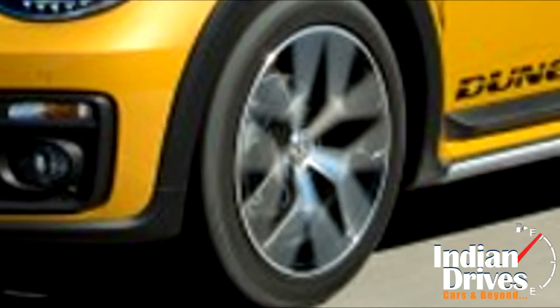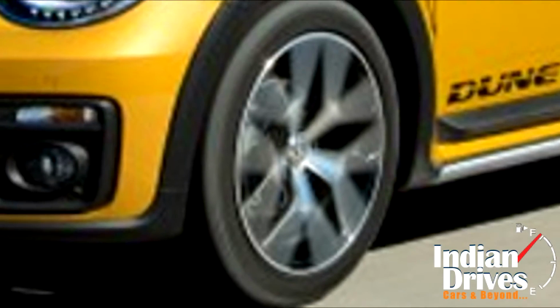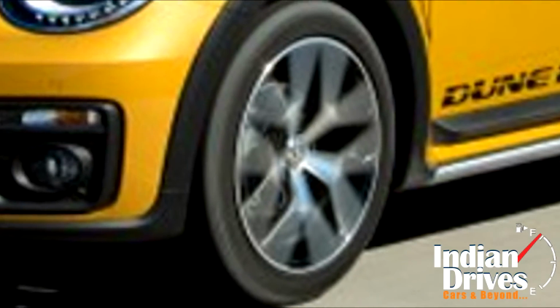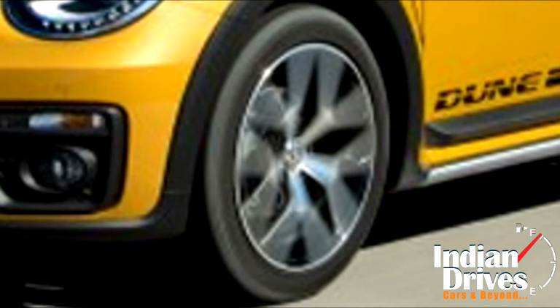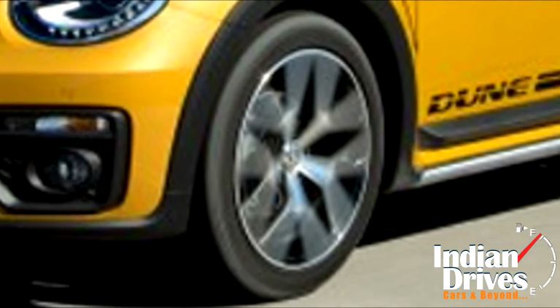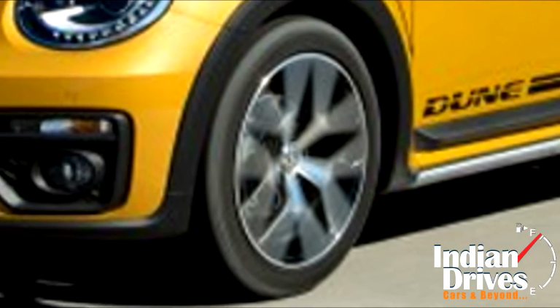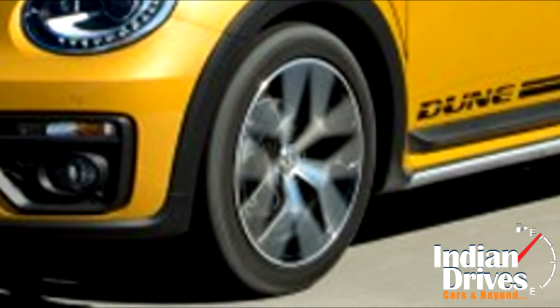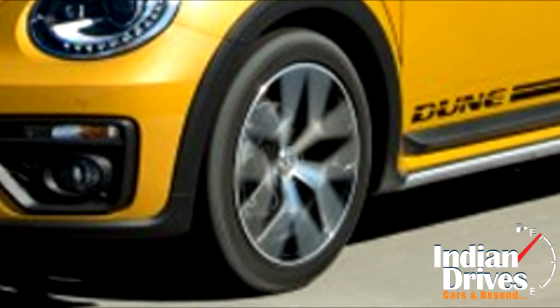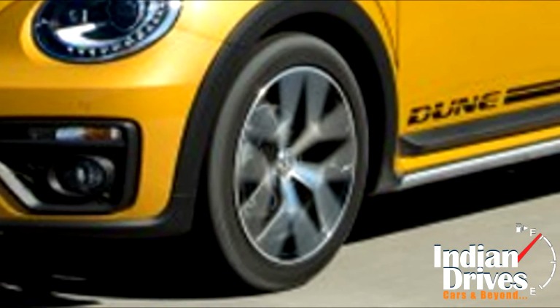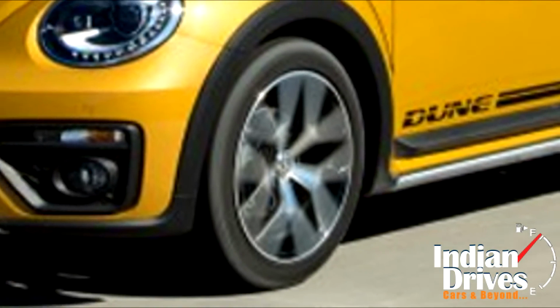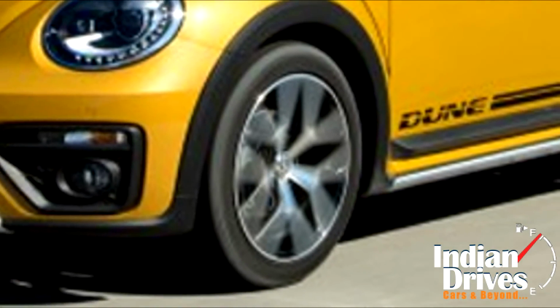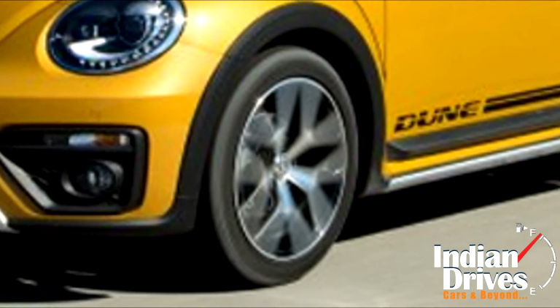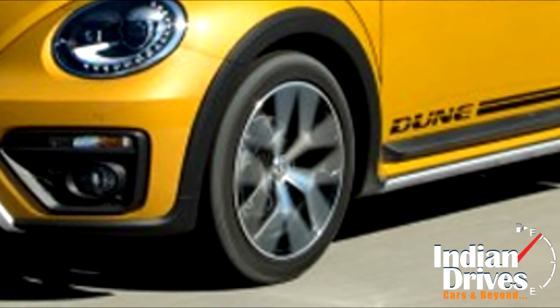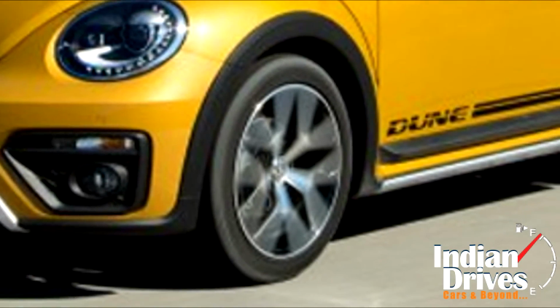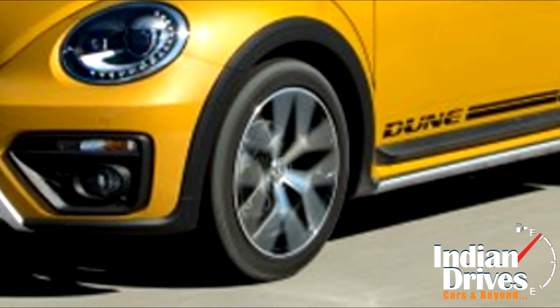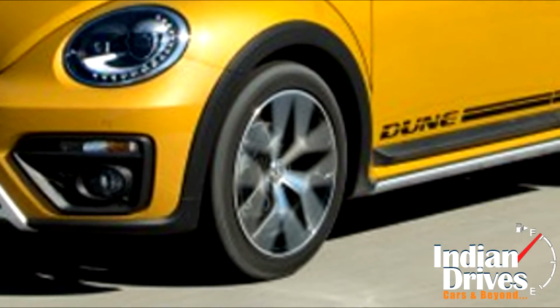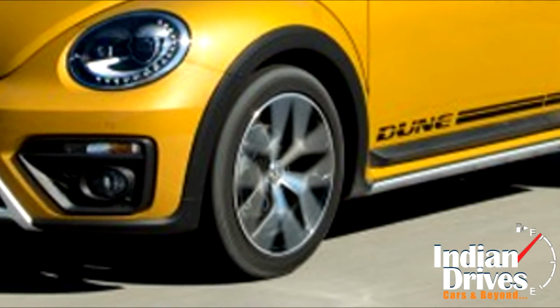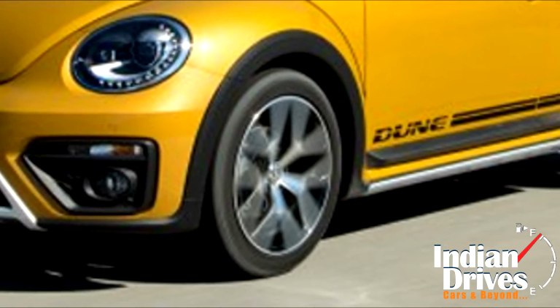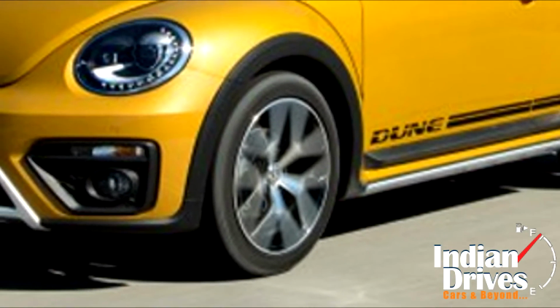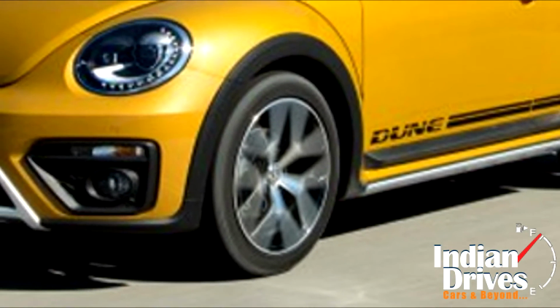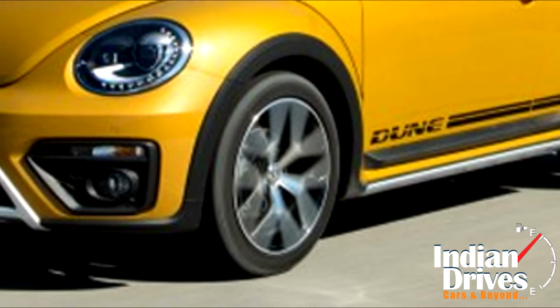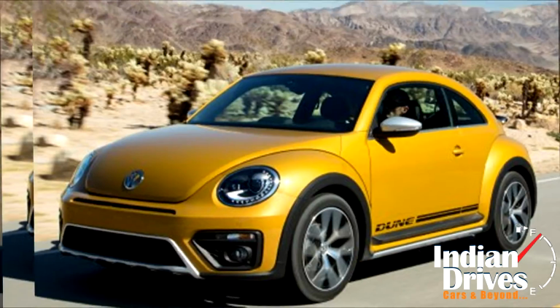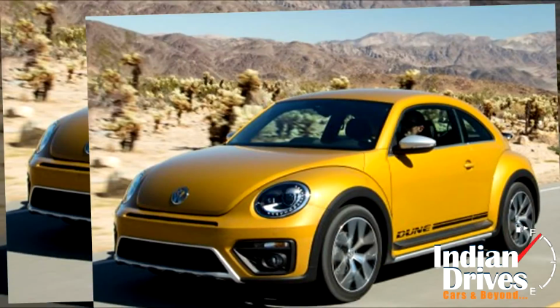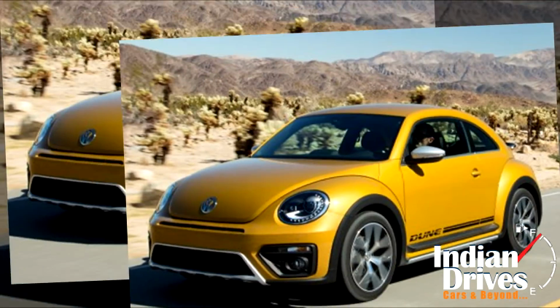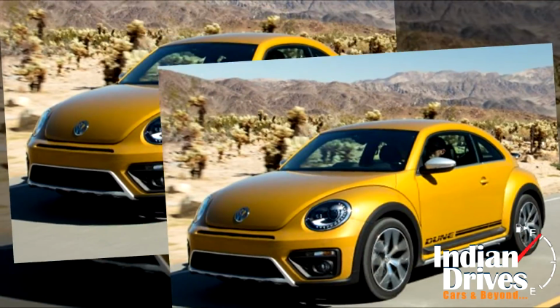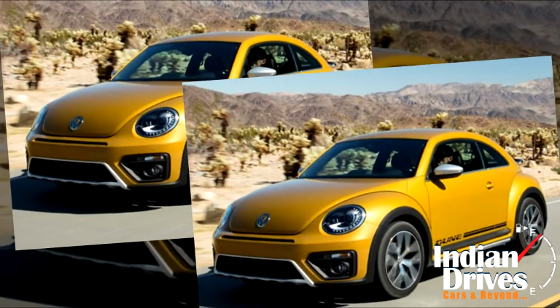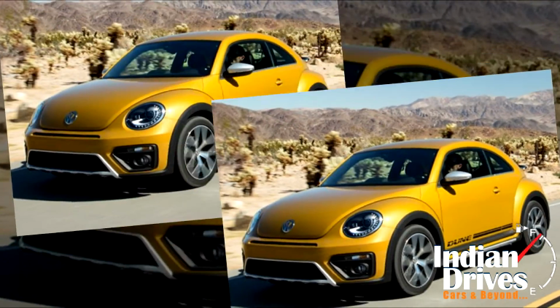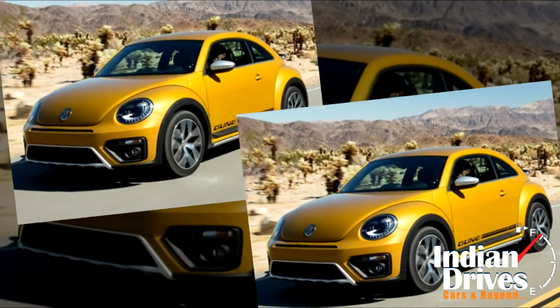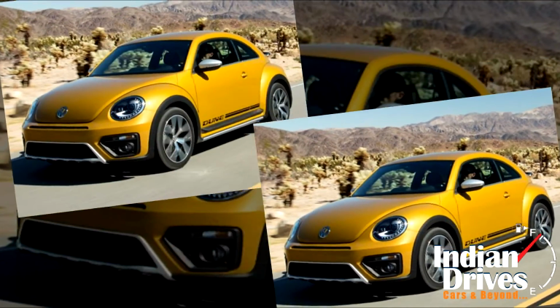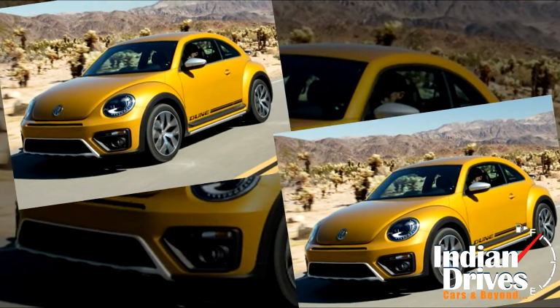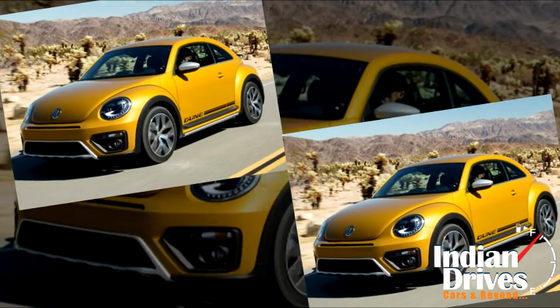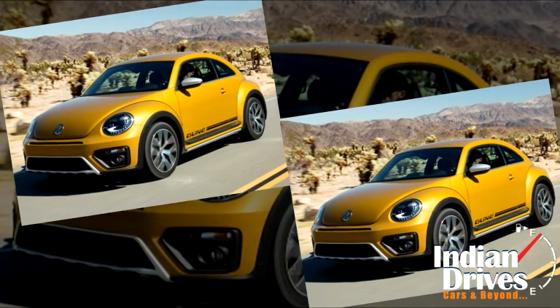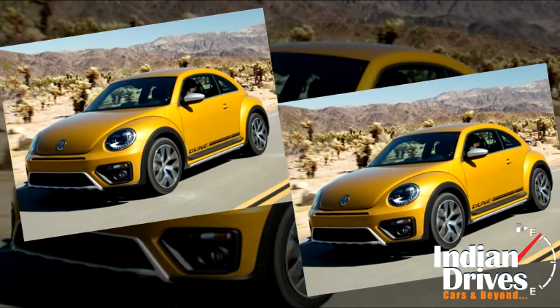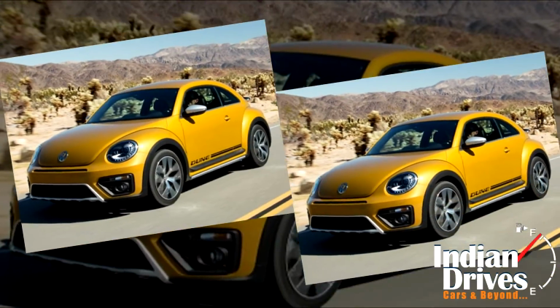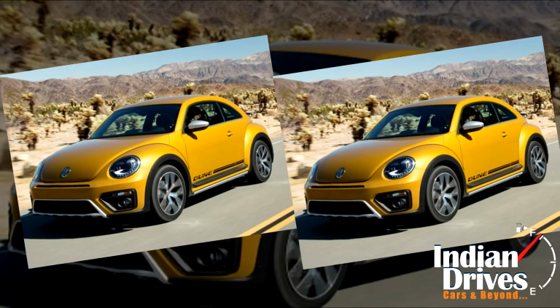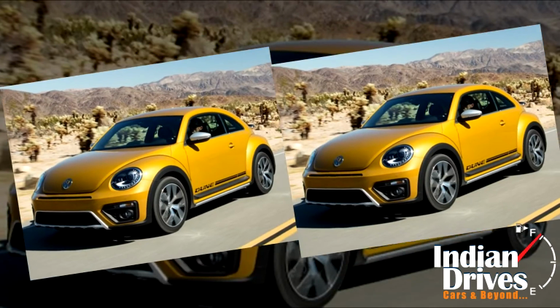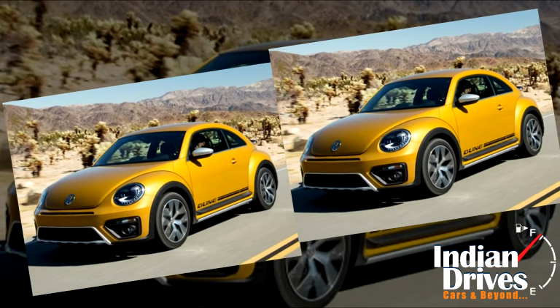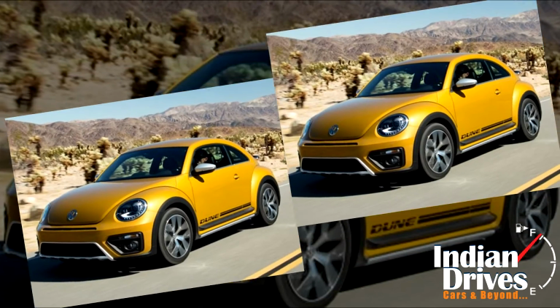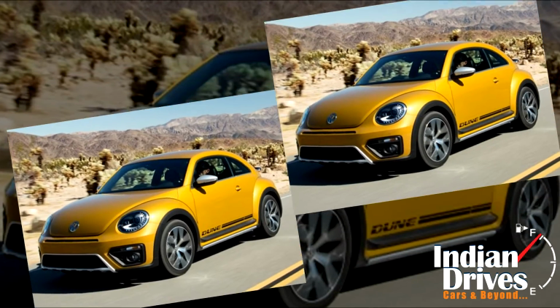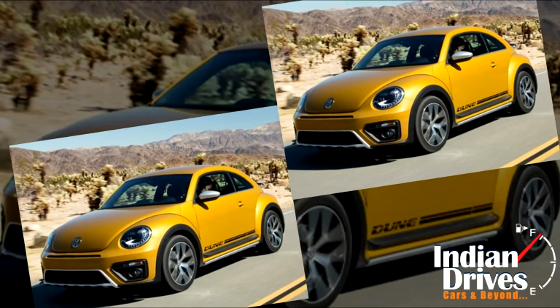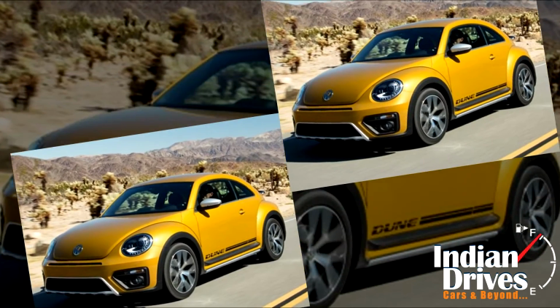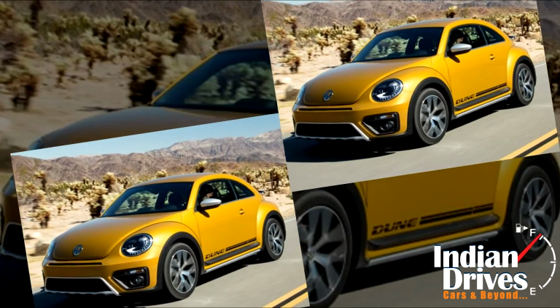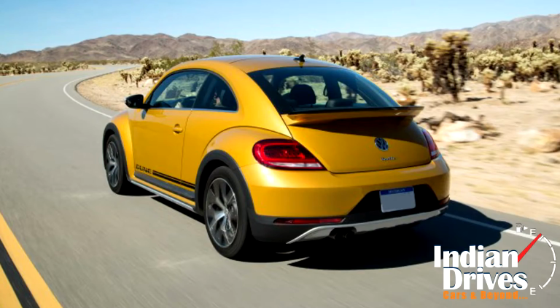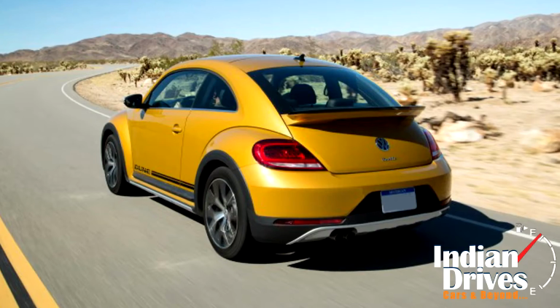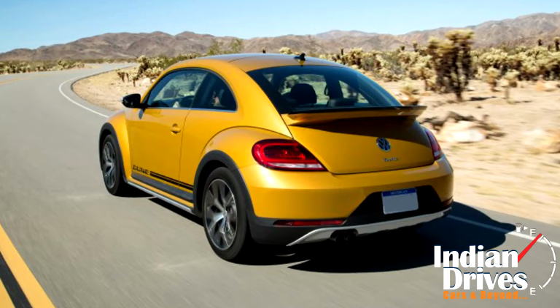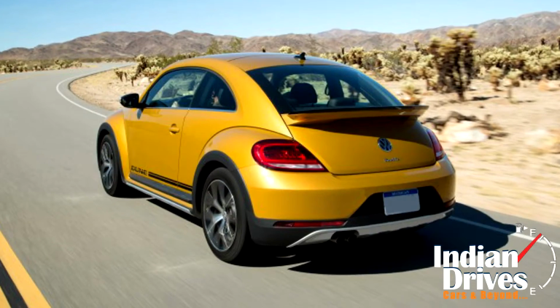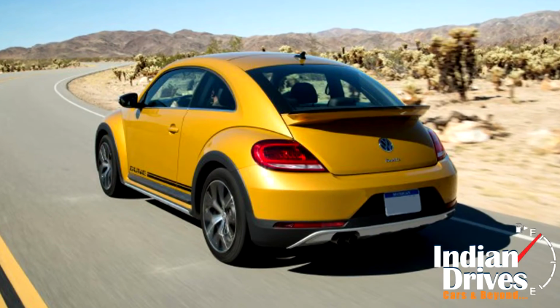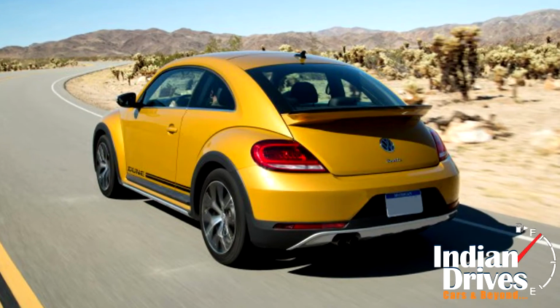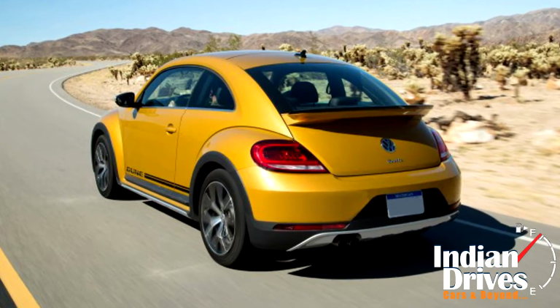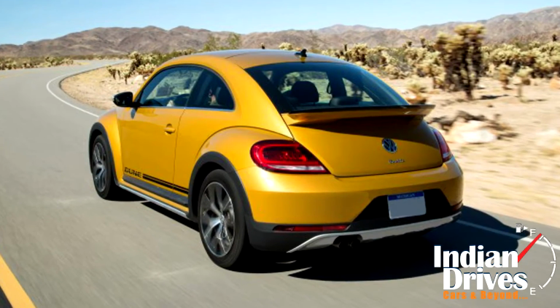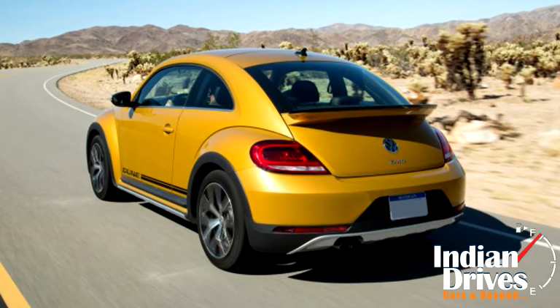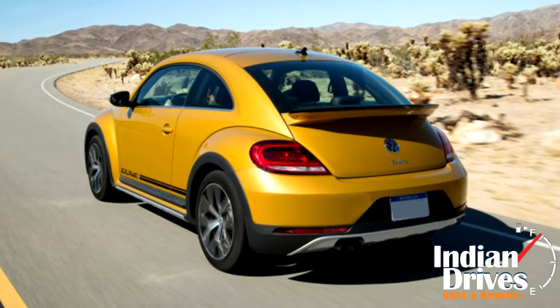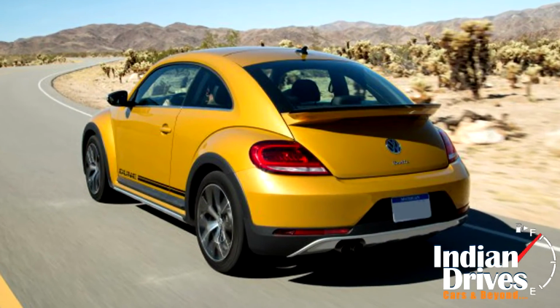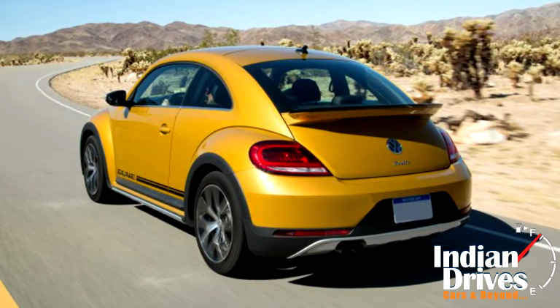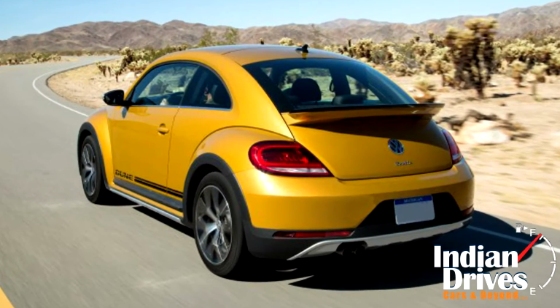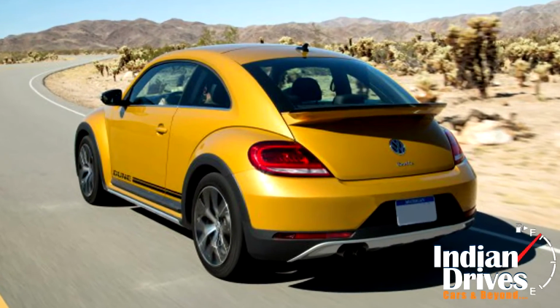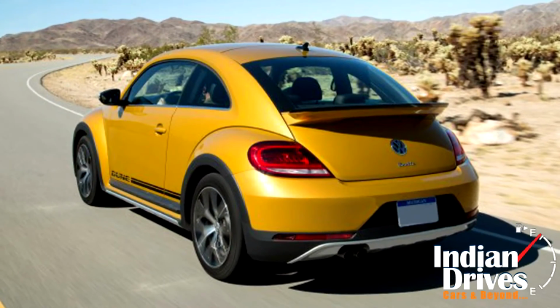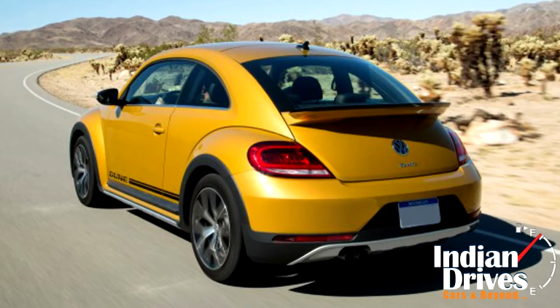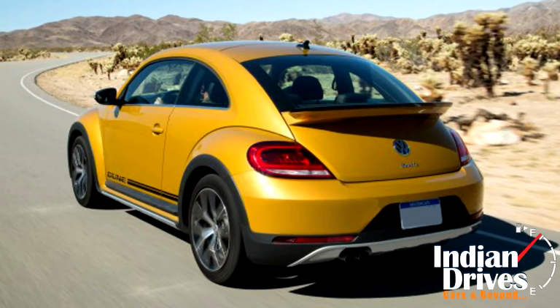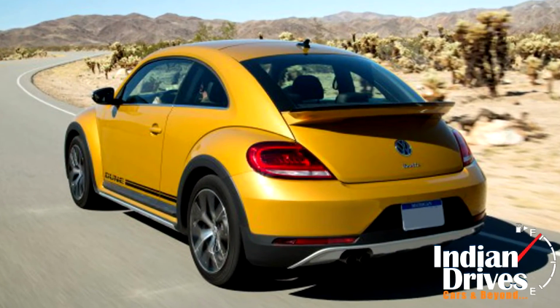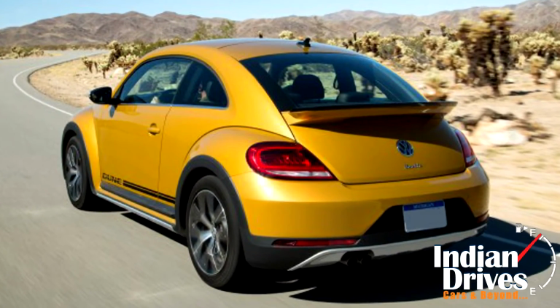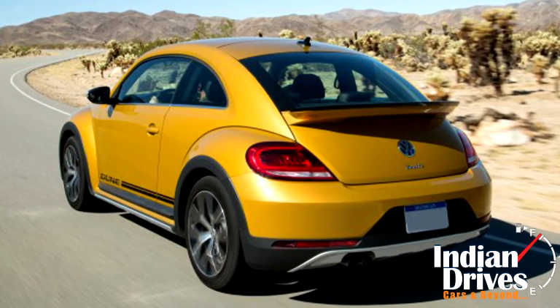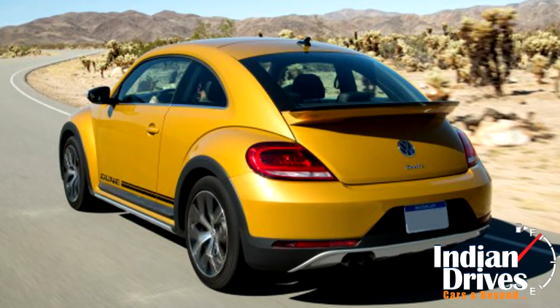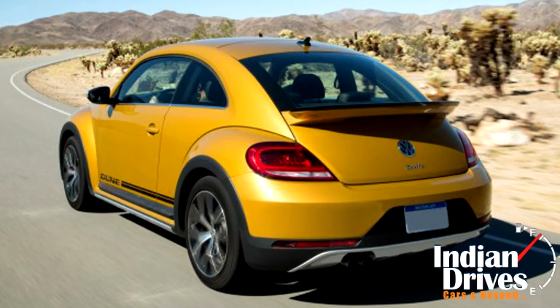The car also comes with 18-inch alloy wheels. Up front, the car comes with a large air intake in a honeycomb shape, surrounded by a silver frame.